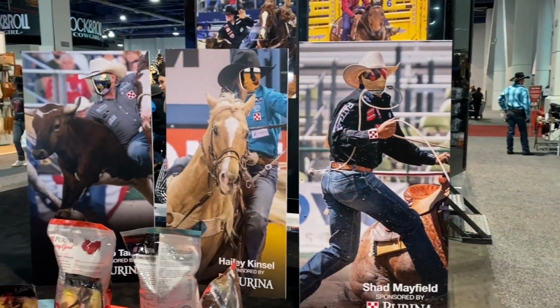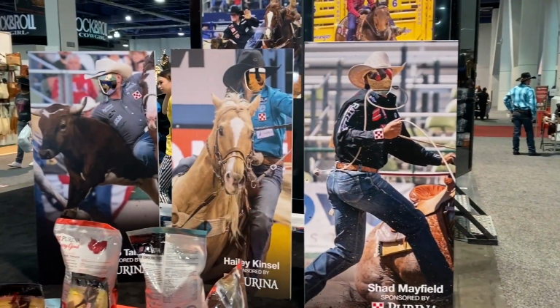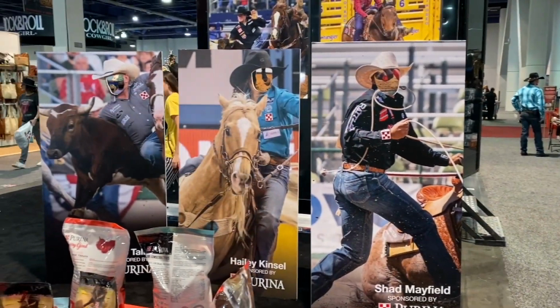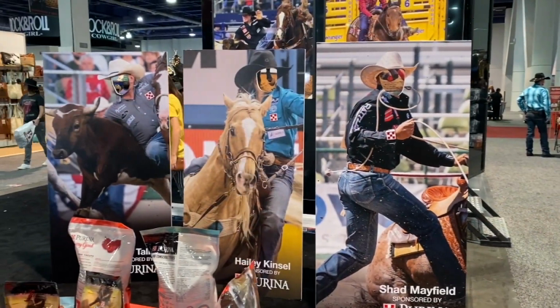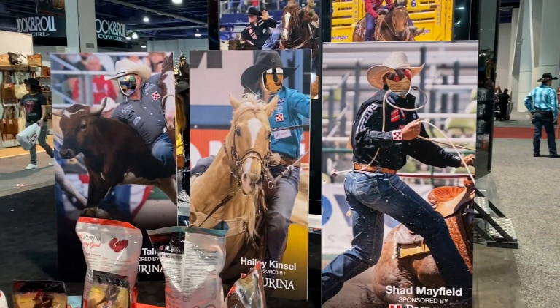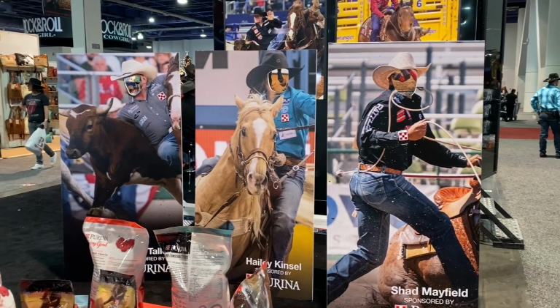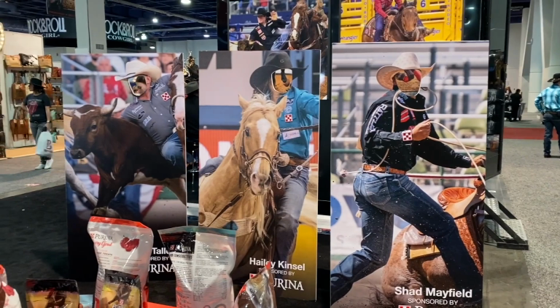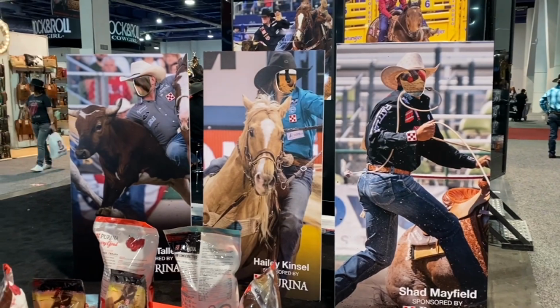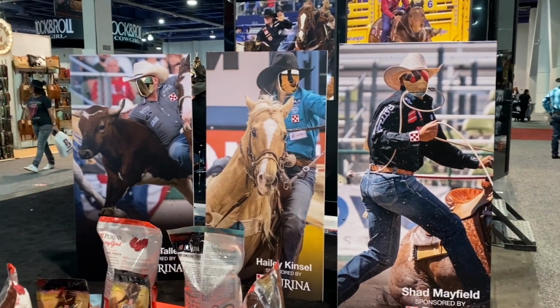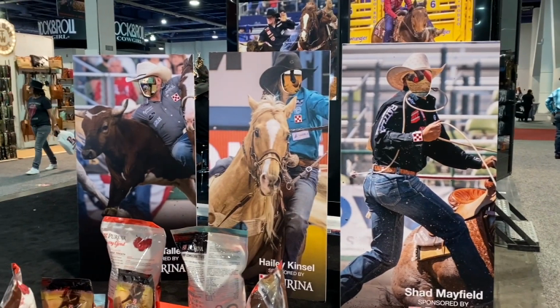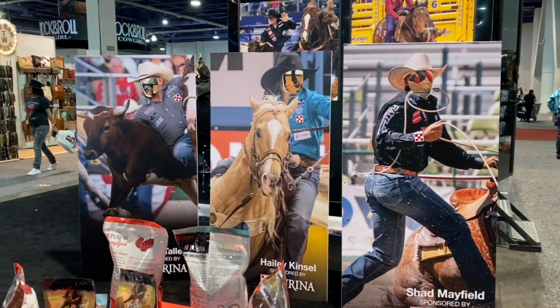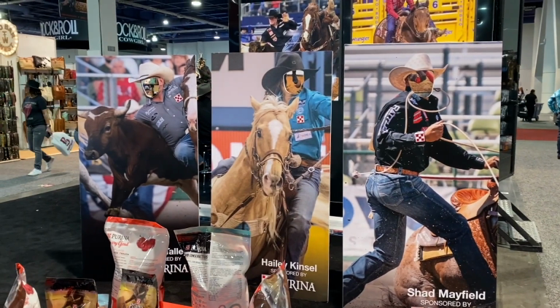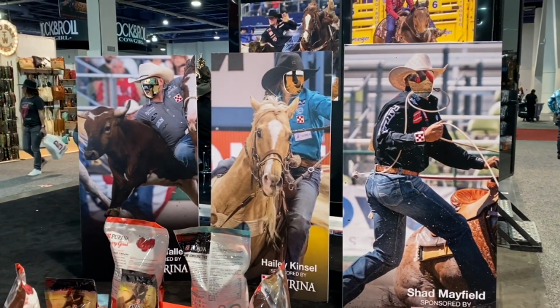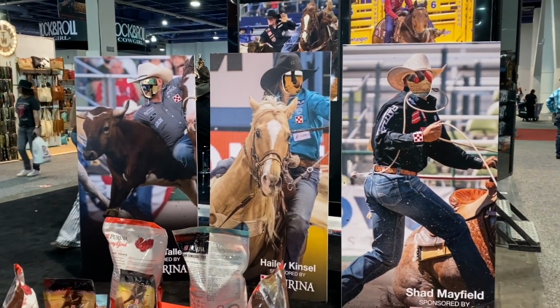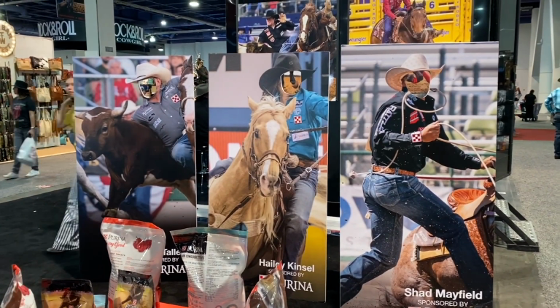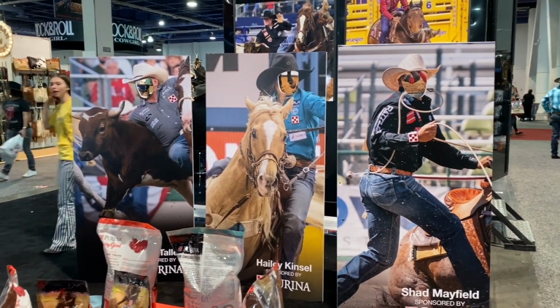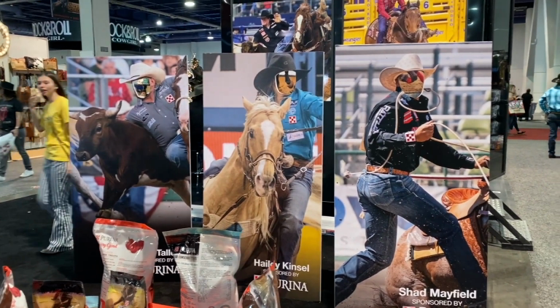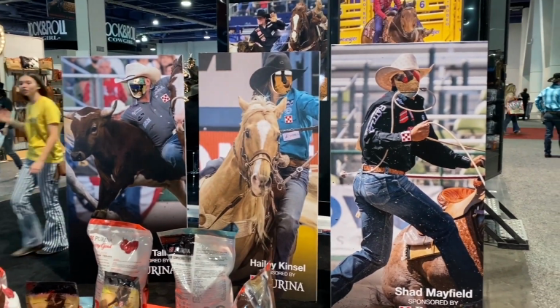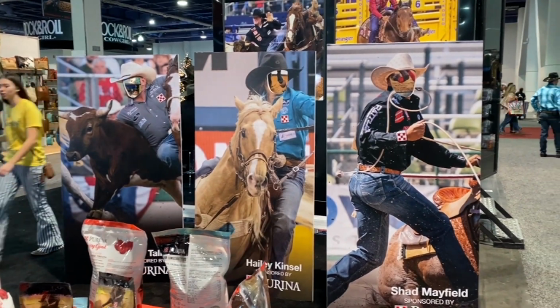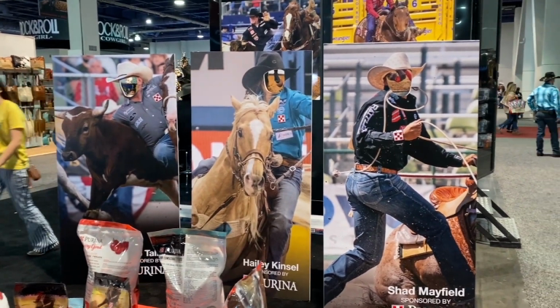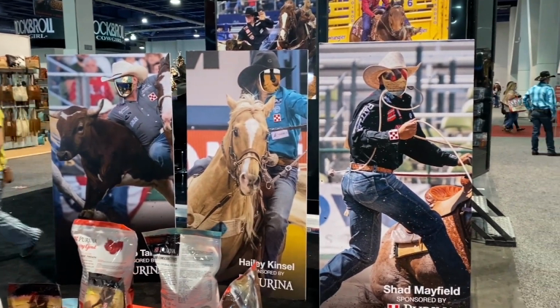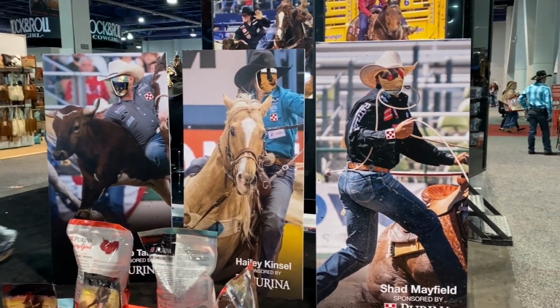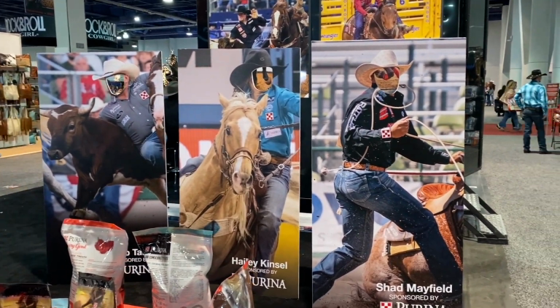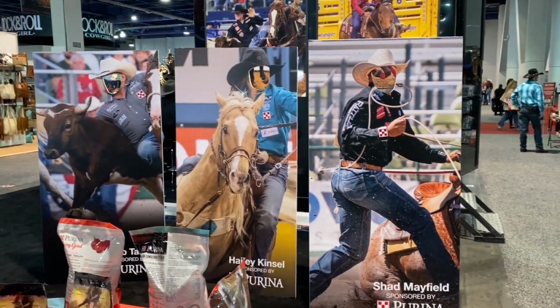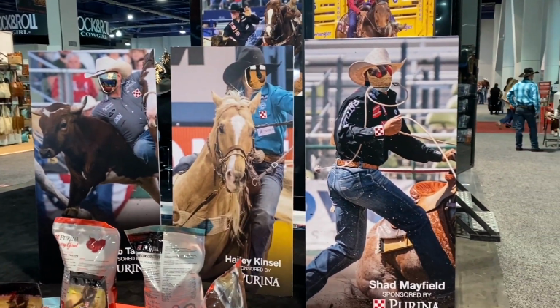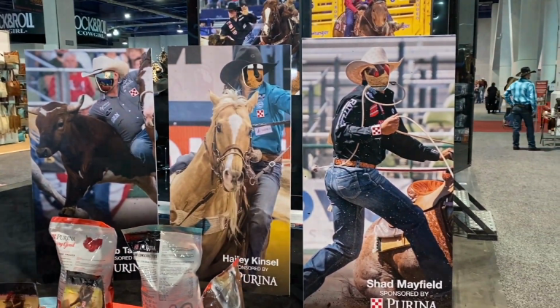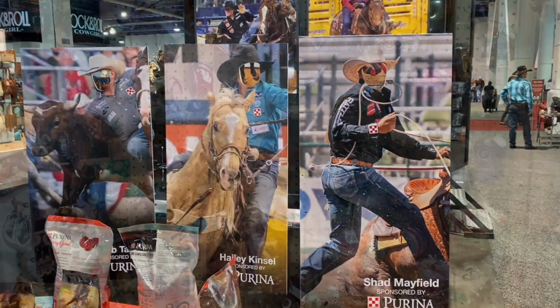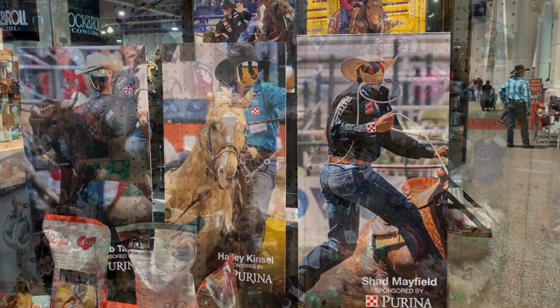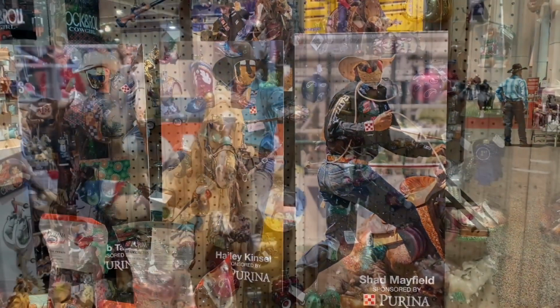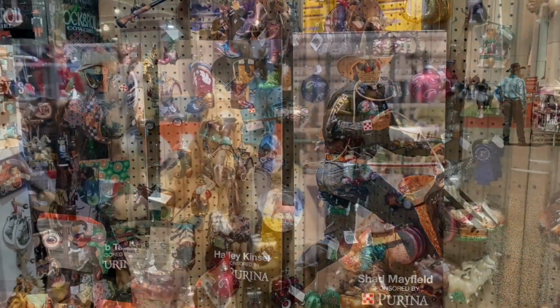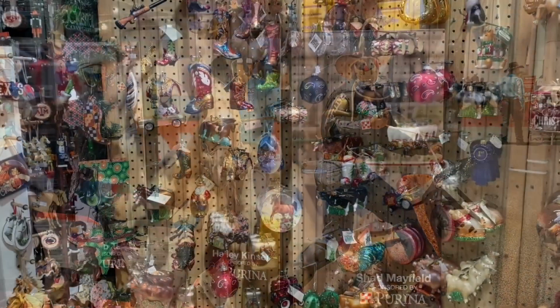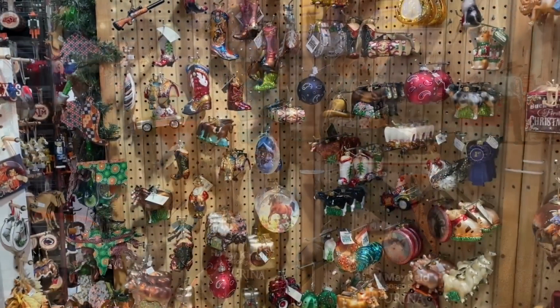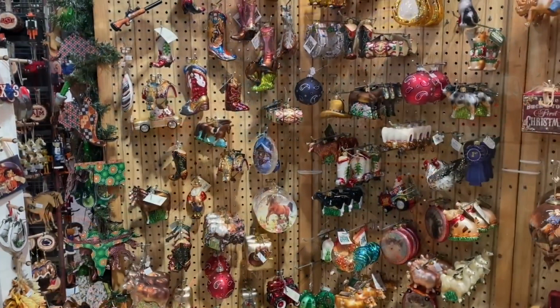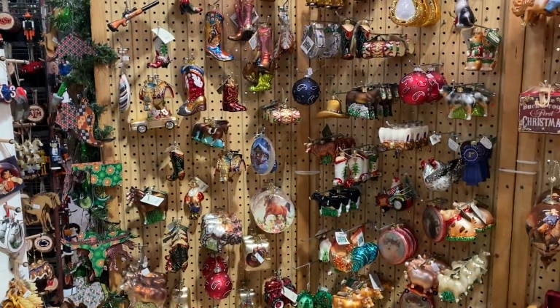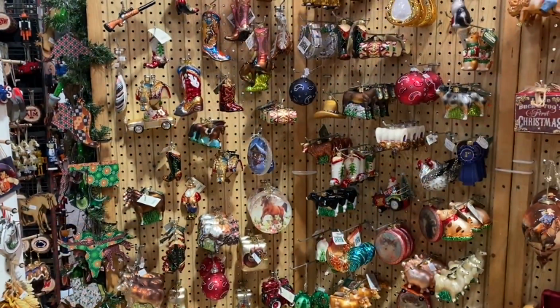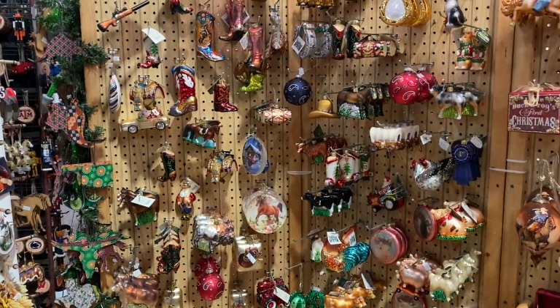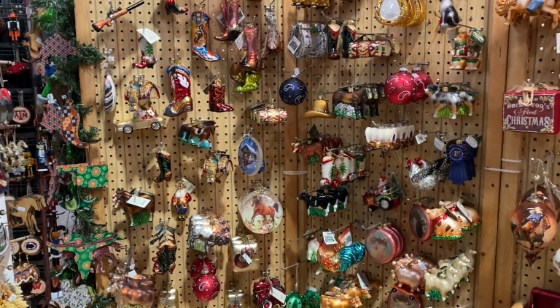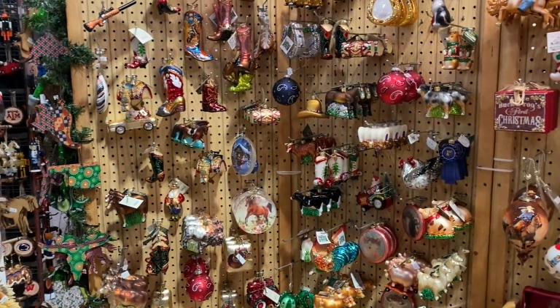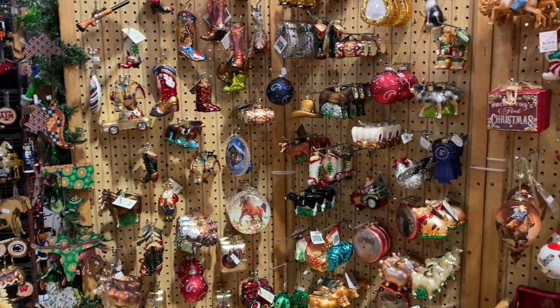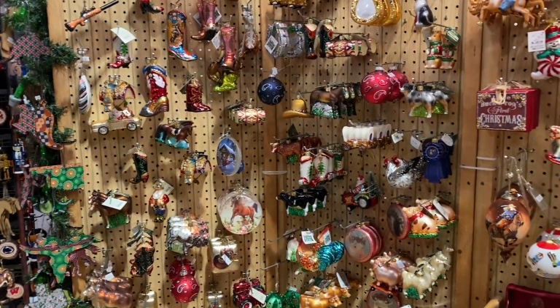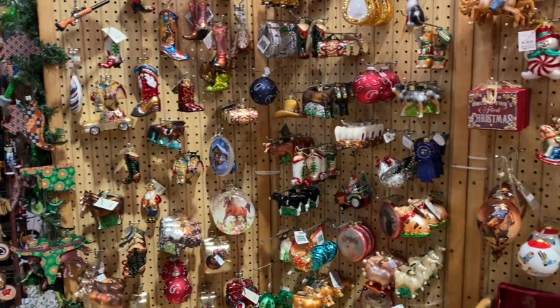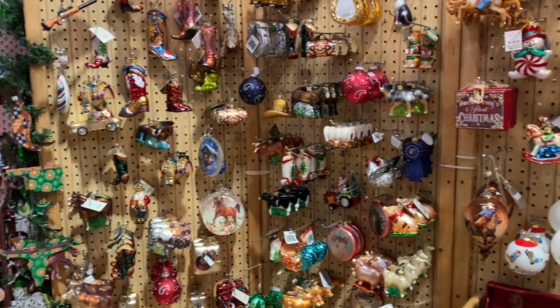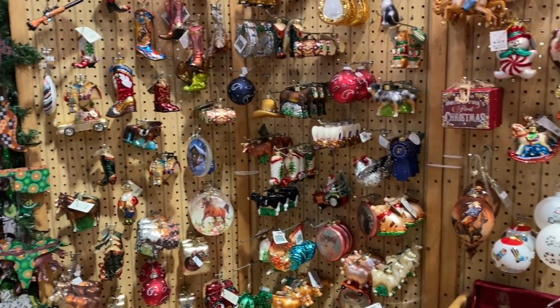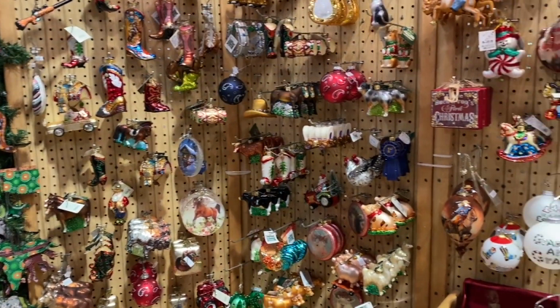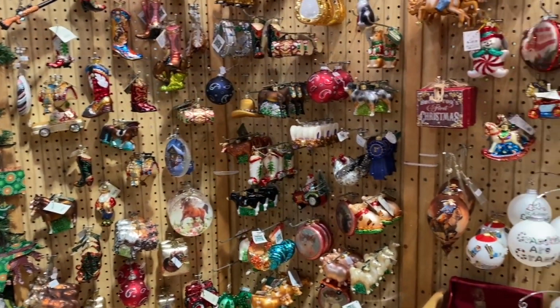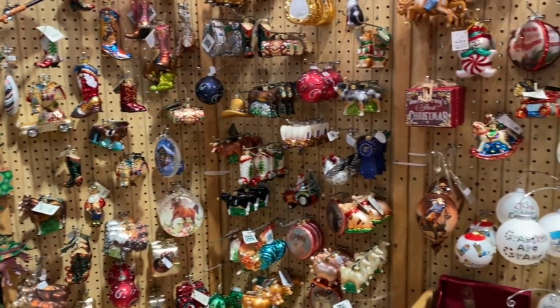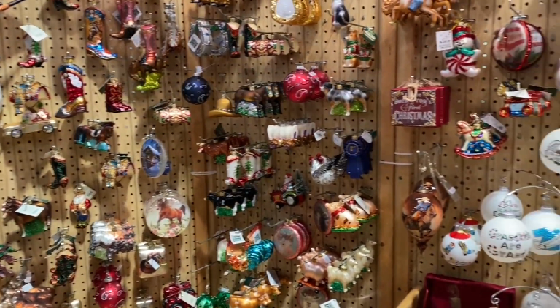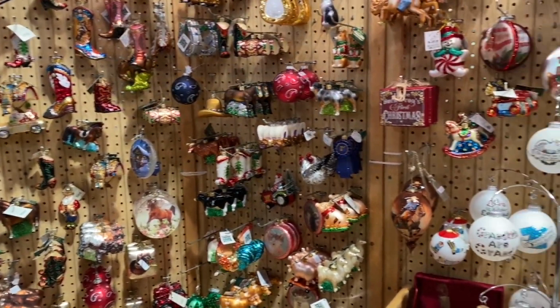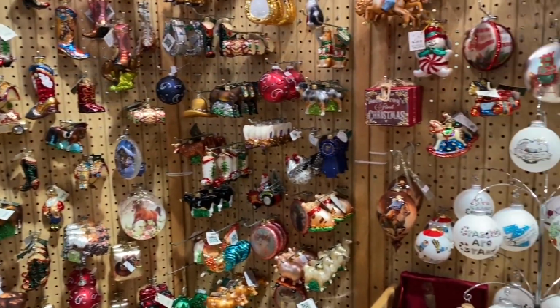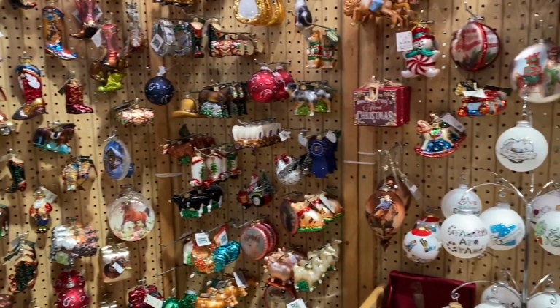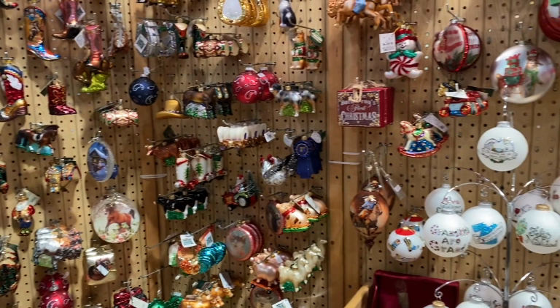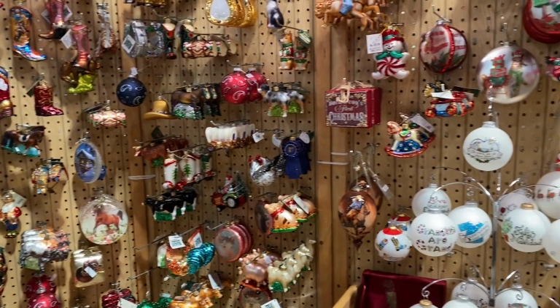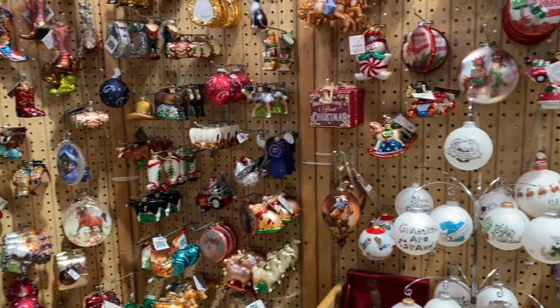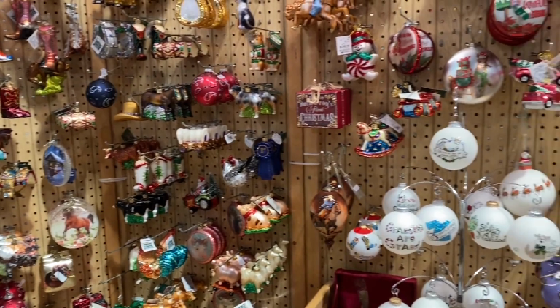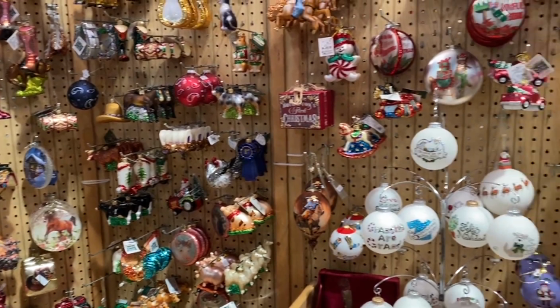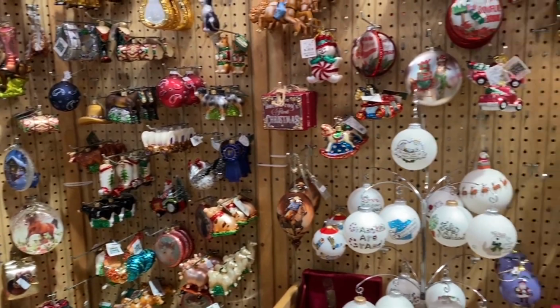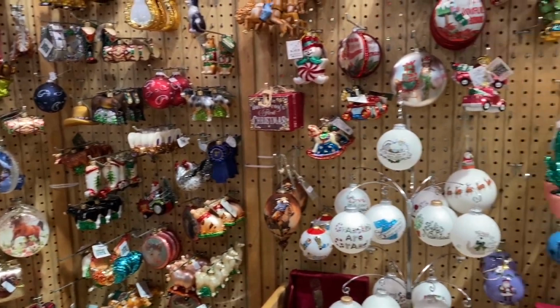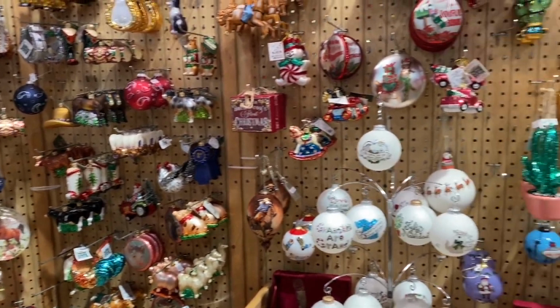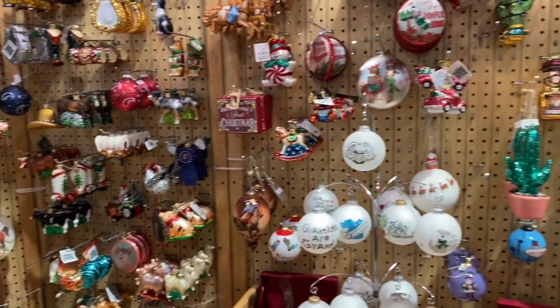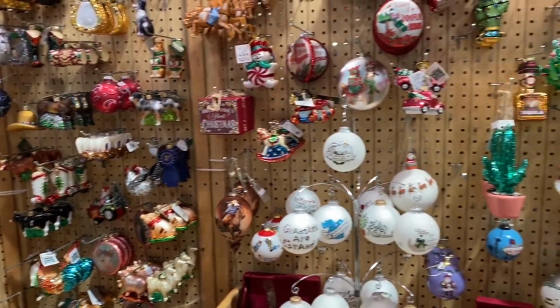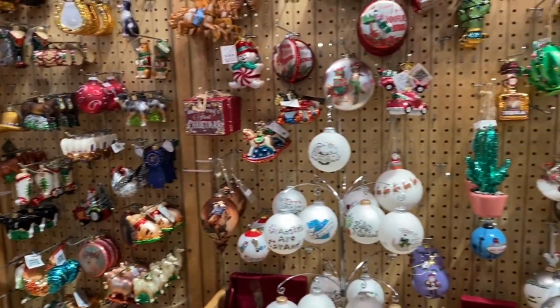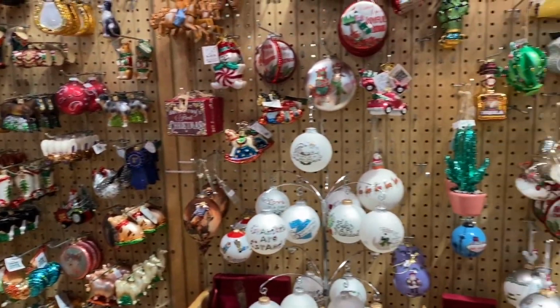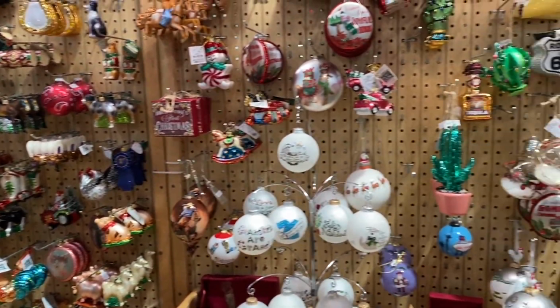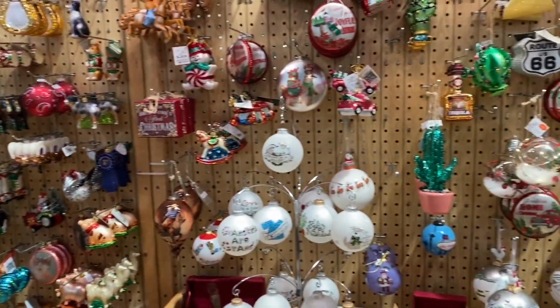A fun little photo op where you can be your favorite cowboy. Put a little bit of Cowboy Christmas on your Christmas tree.